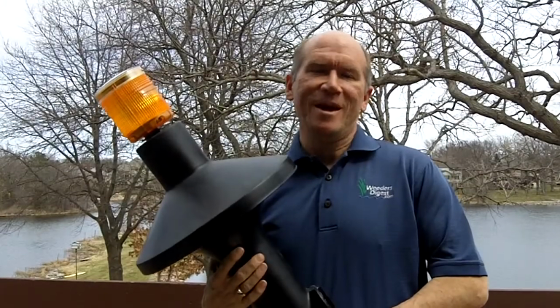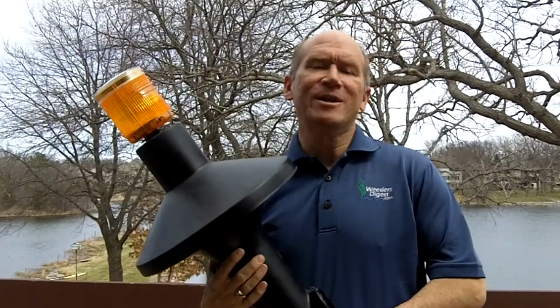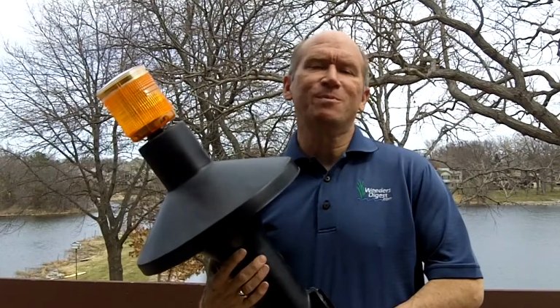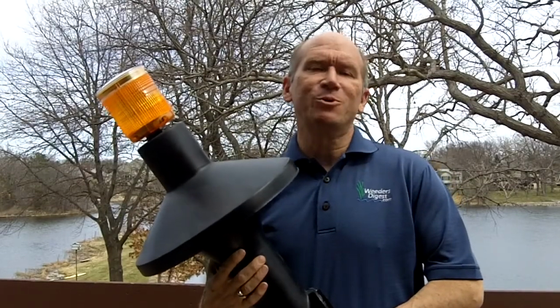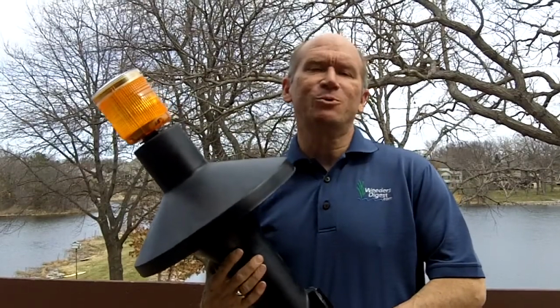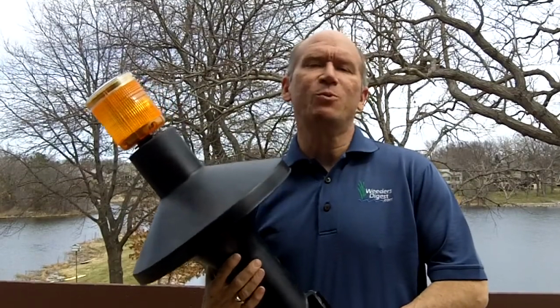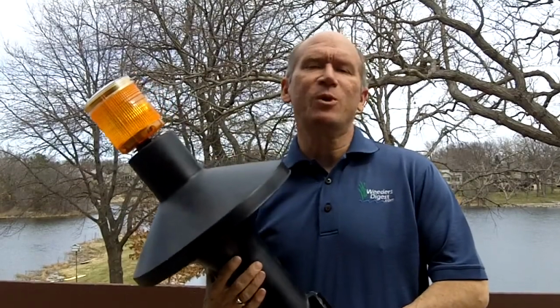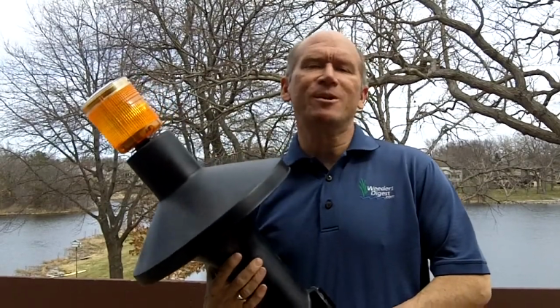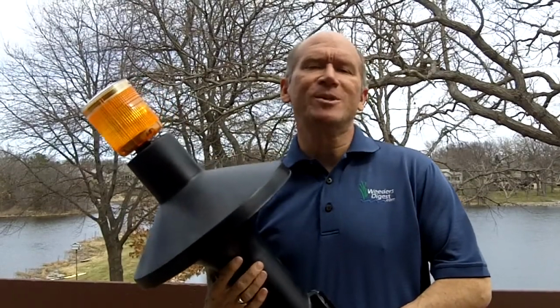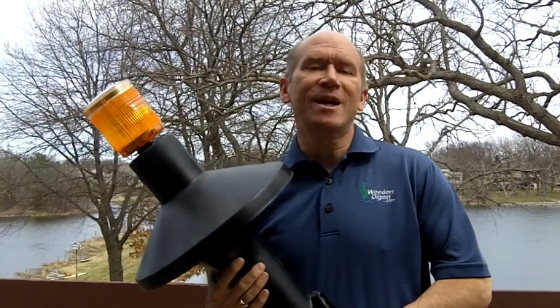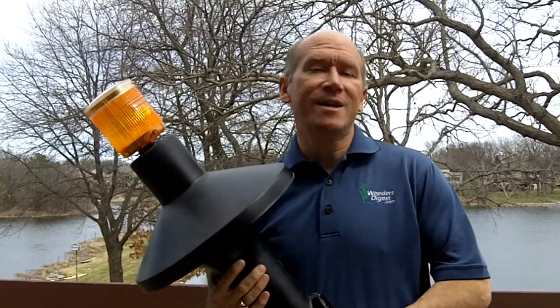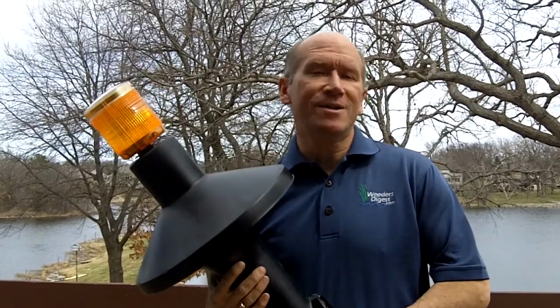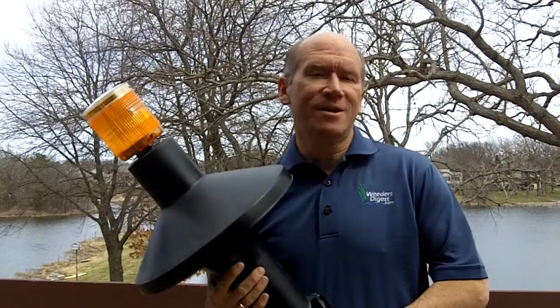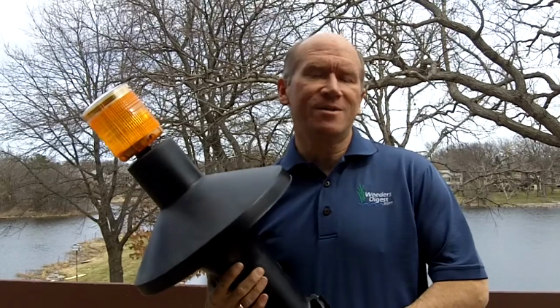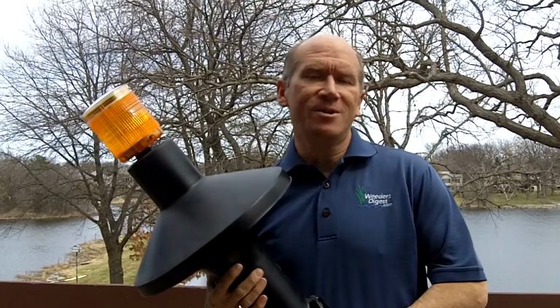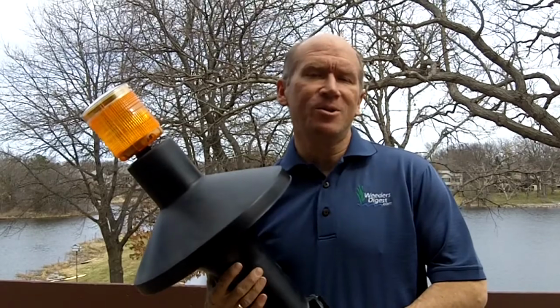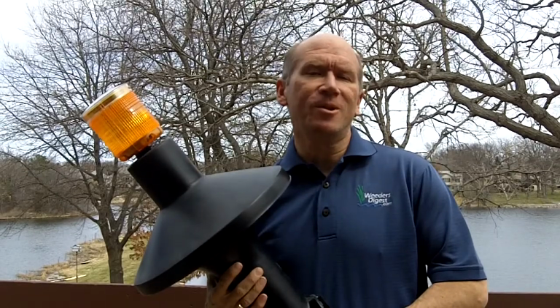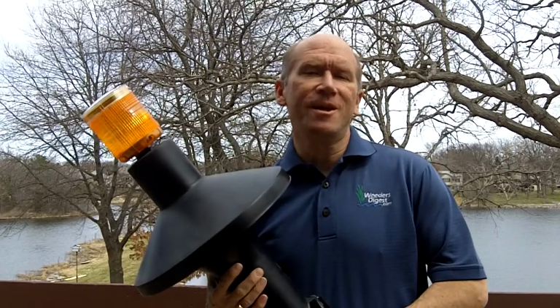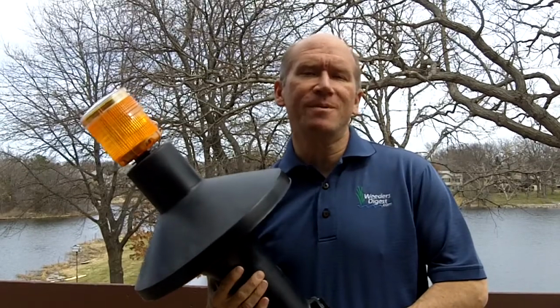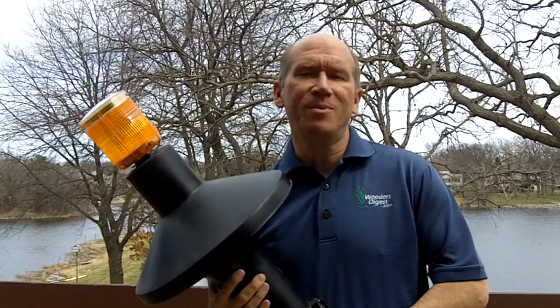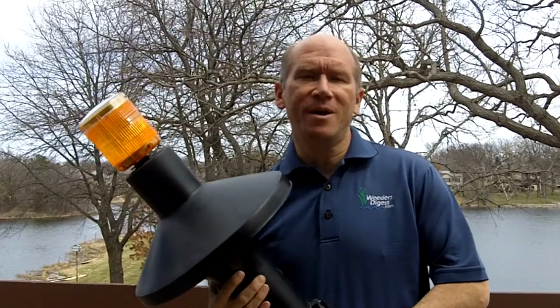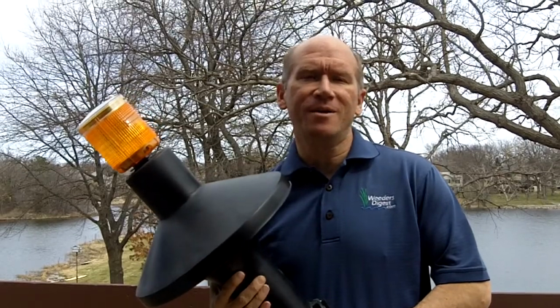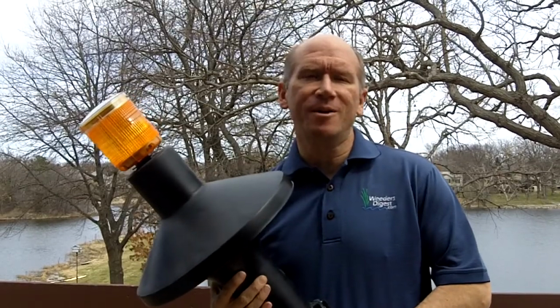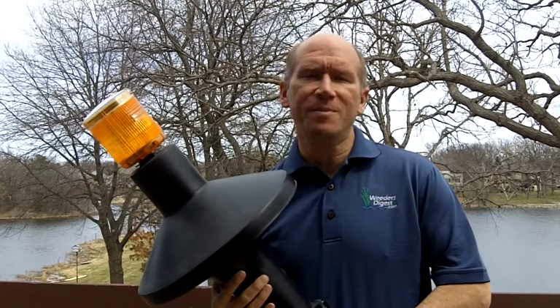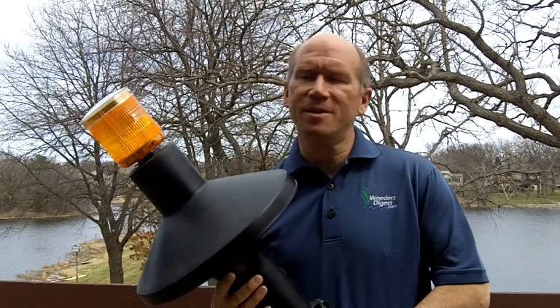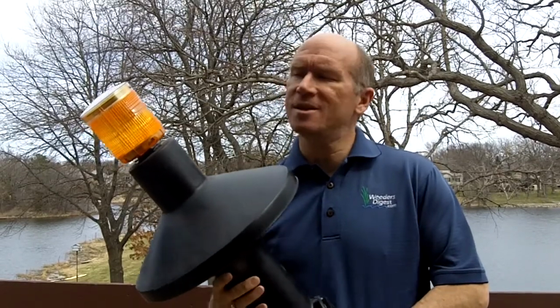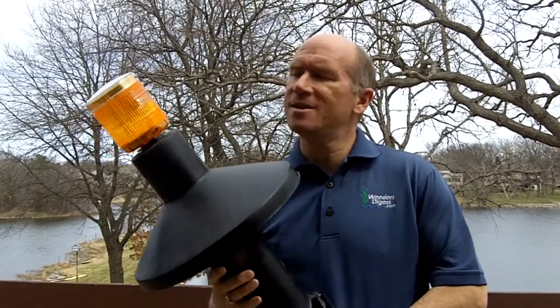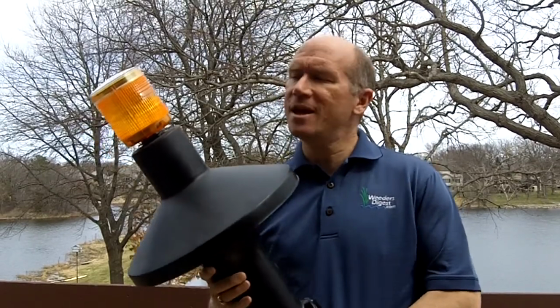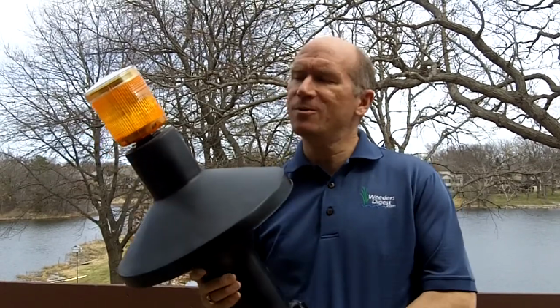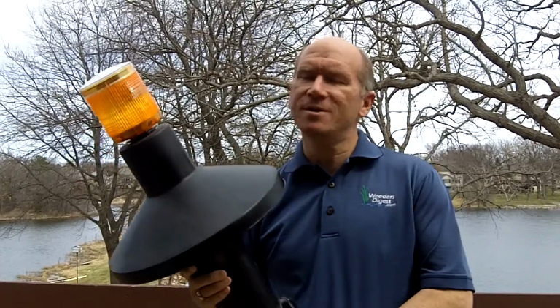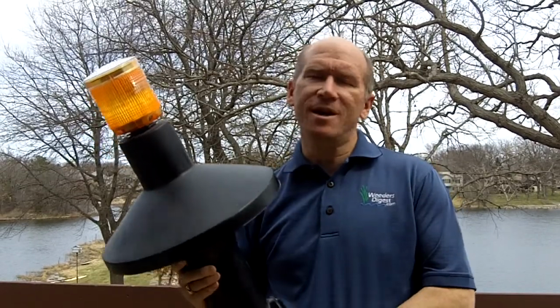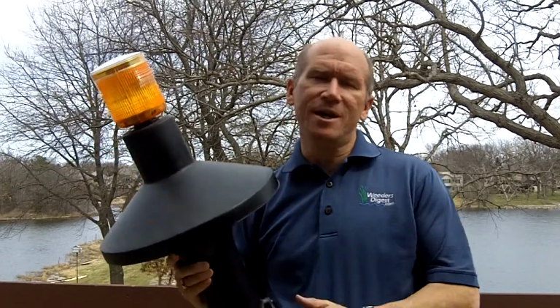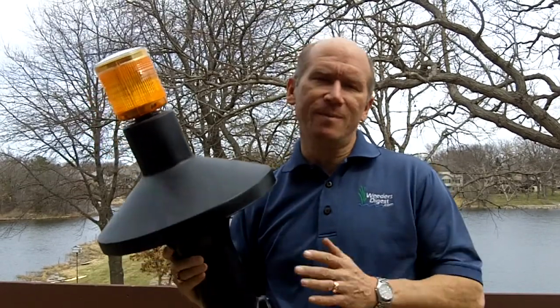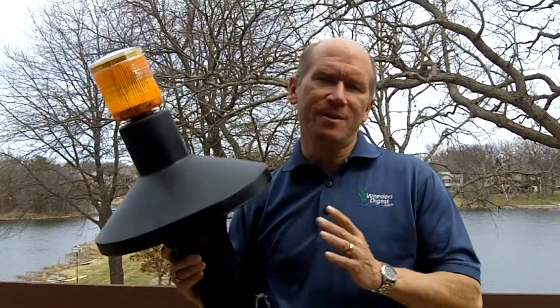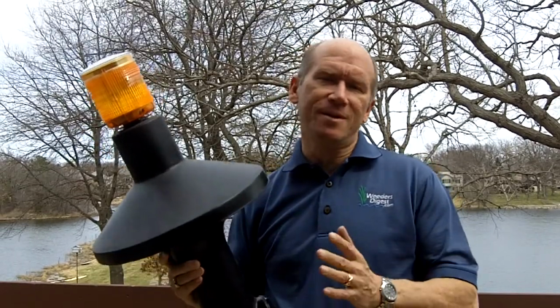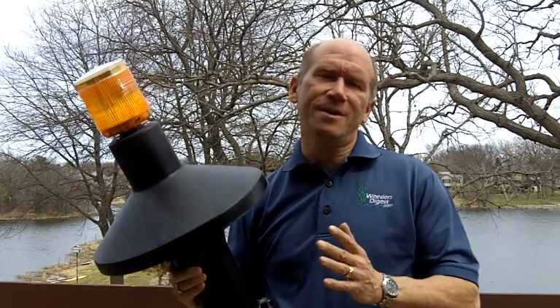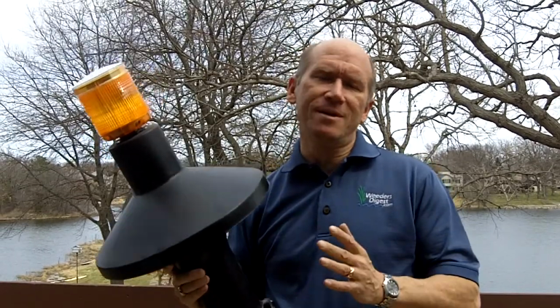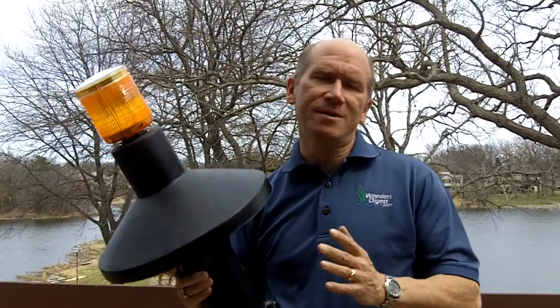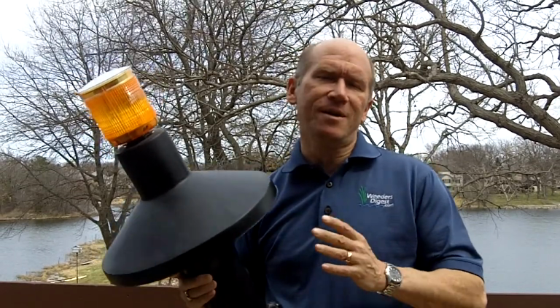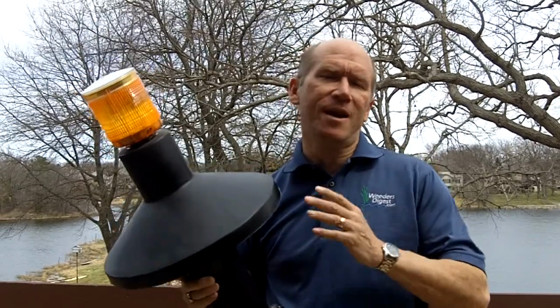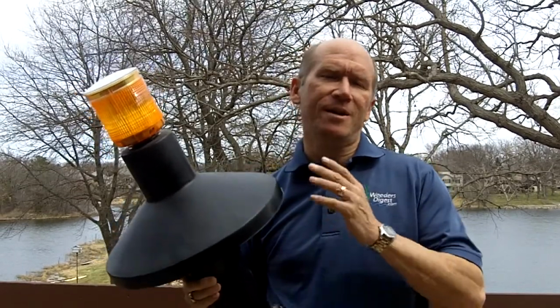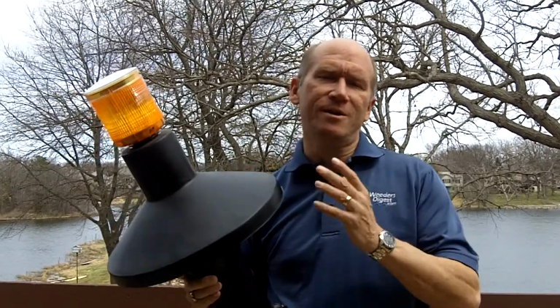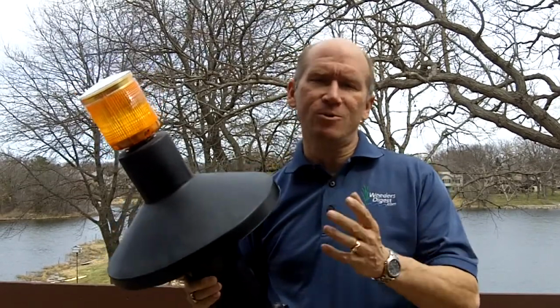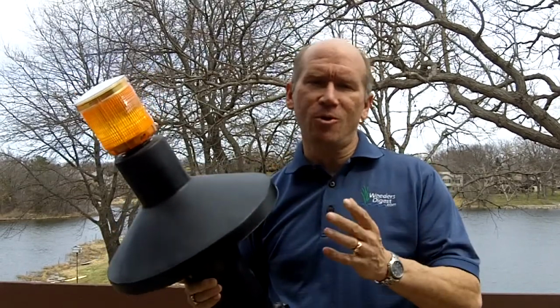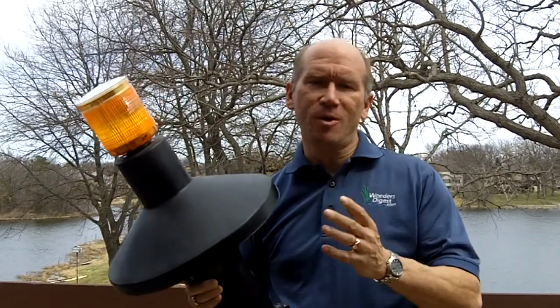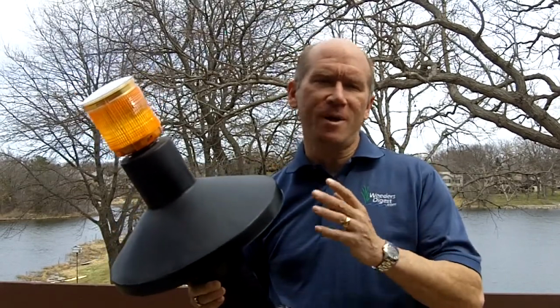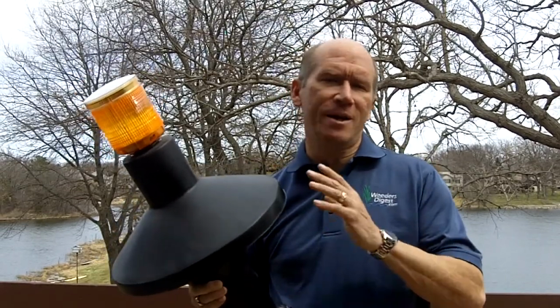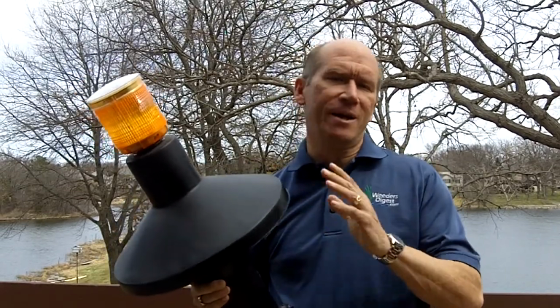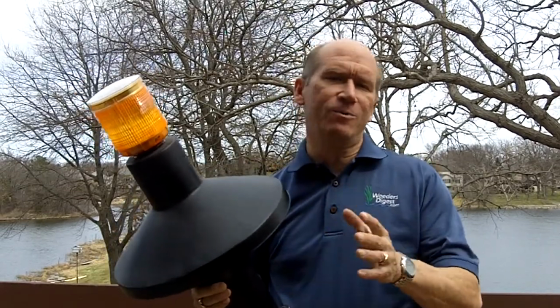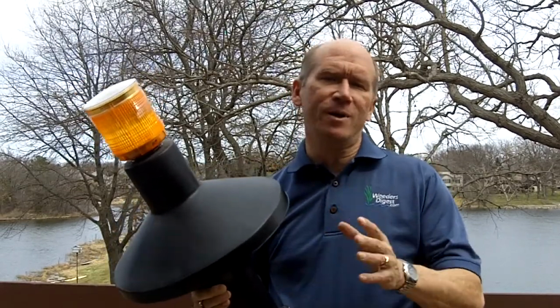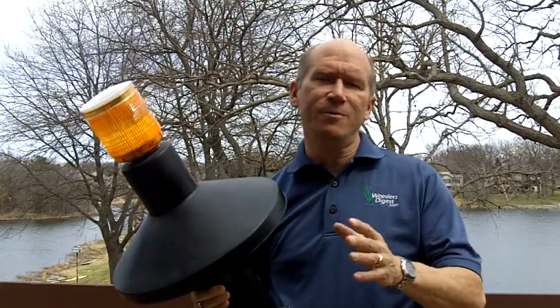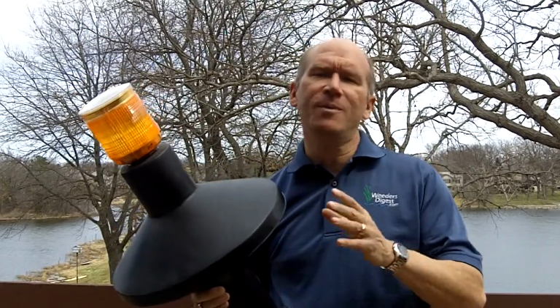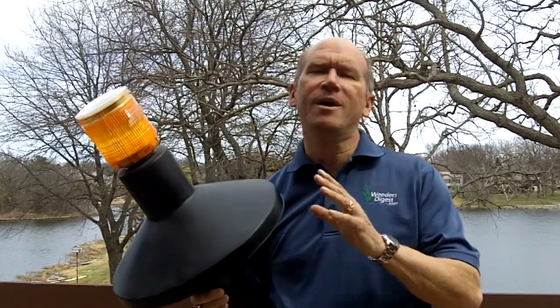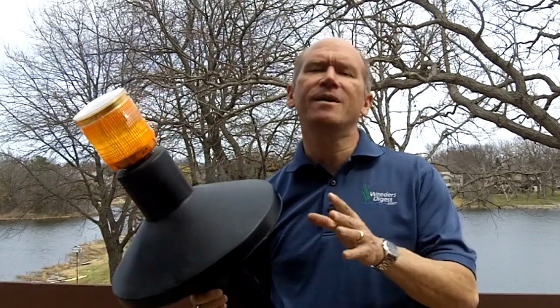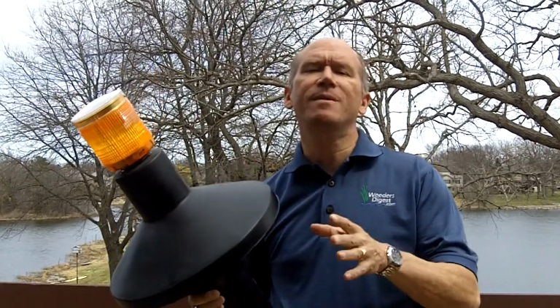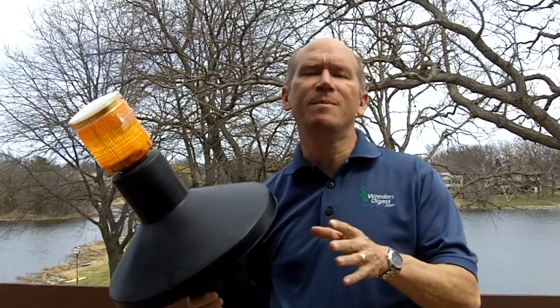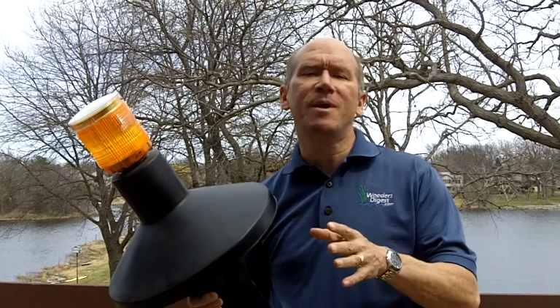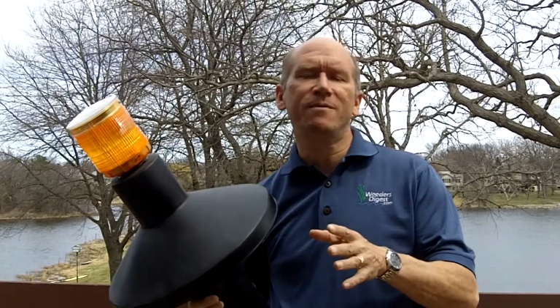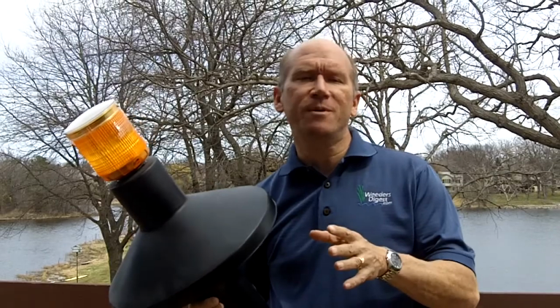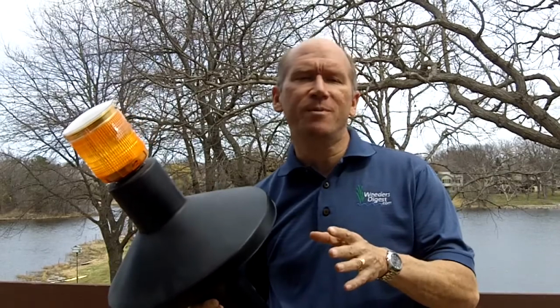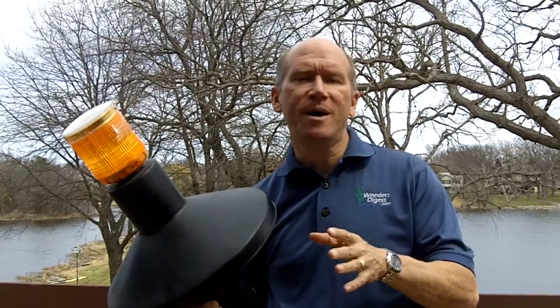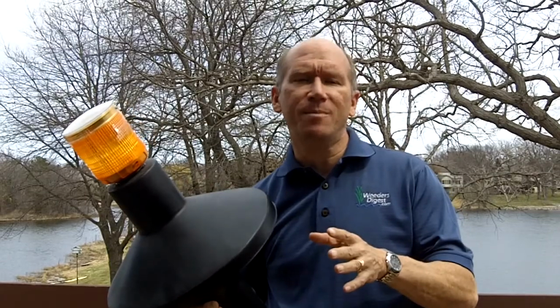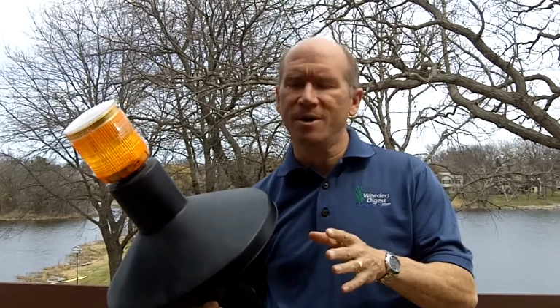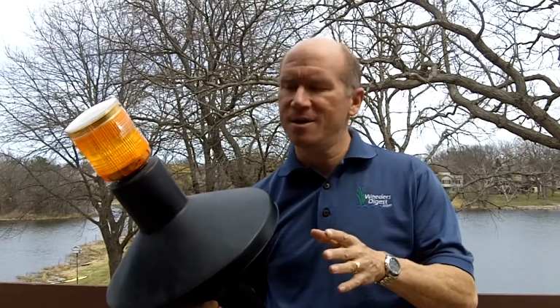Hey, it's Bruce with Weeders Digest, your lake and pond help desk. Today we're talking about geese — how to control them, how to get rid of them, how to keep them off your property.